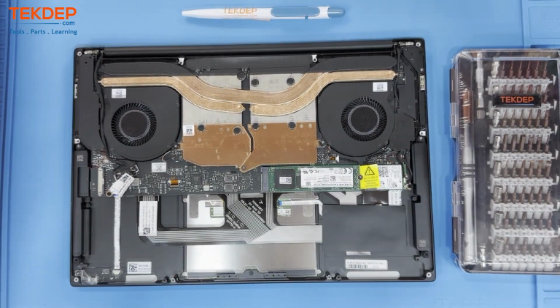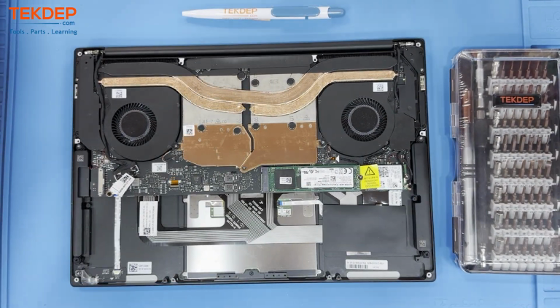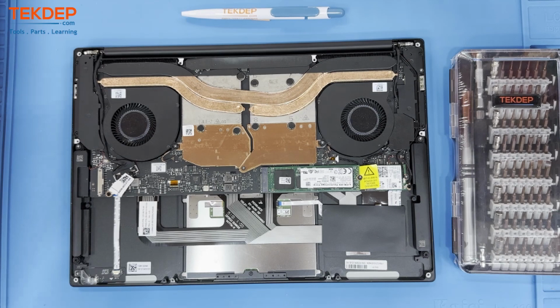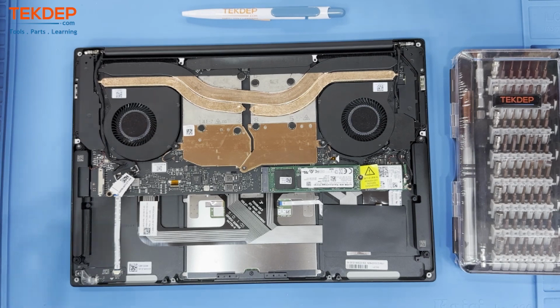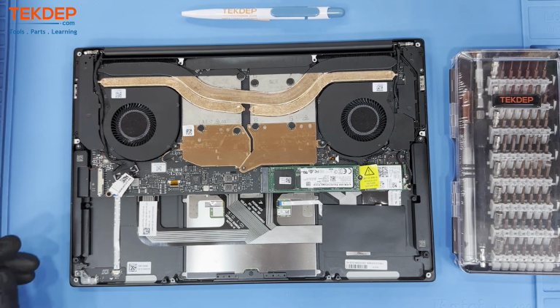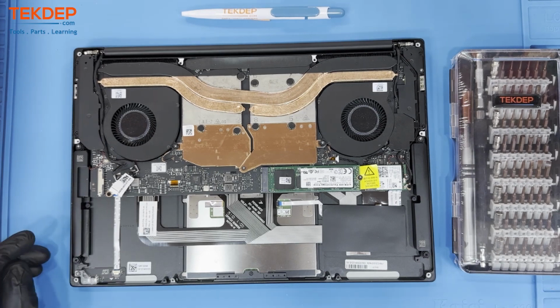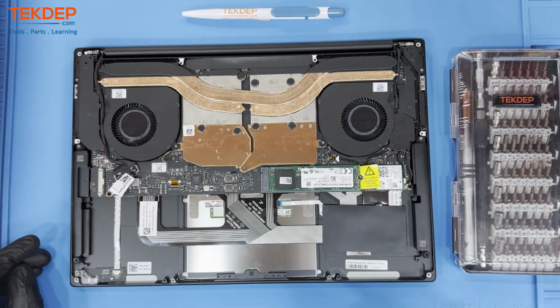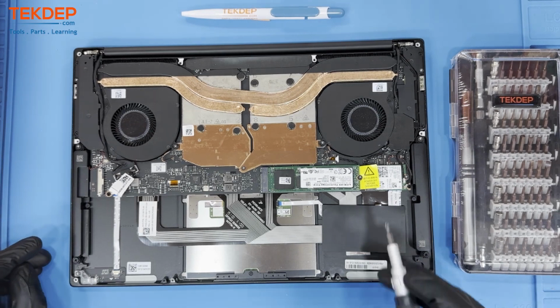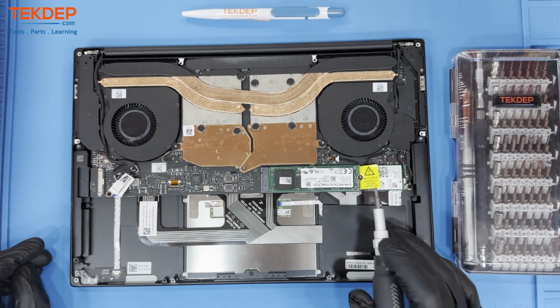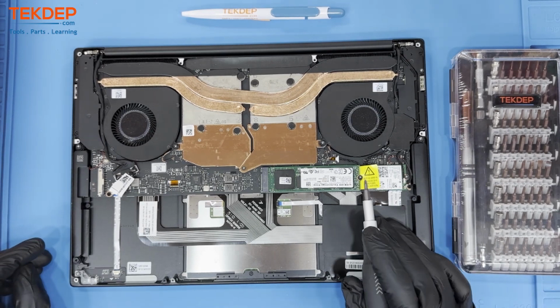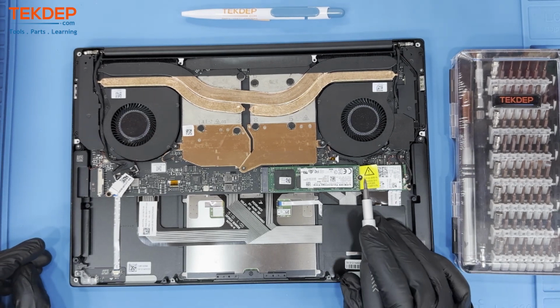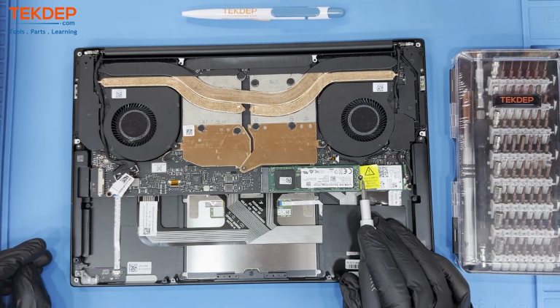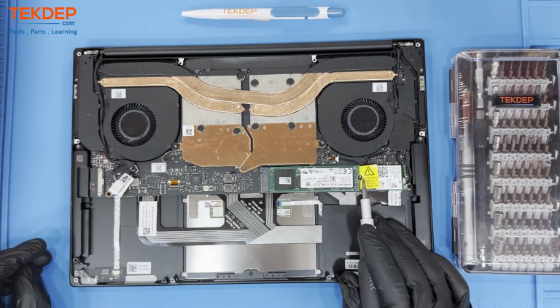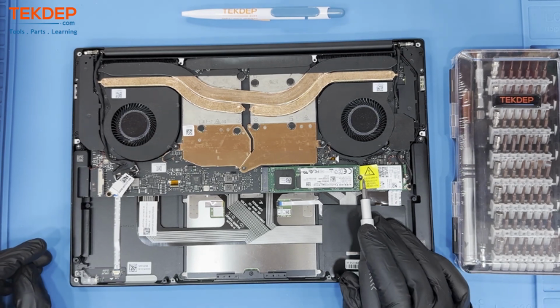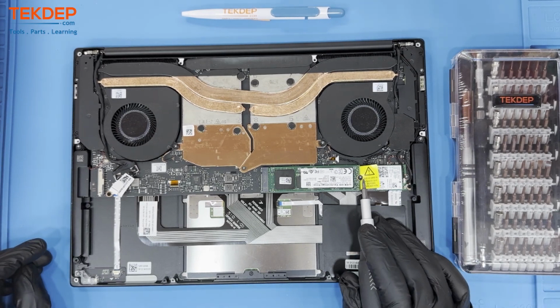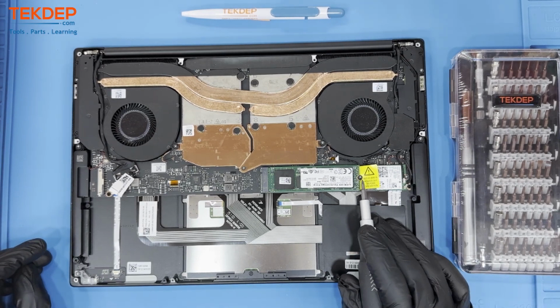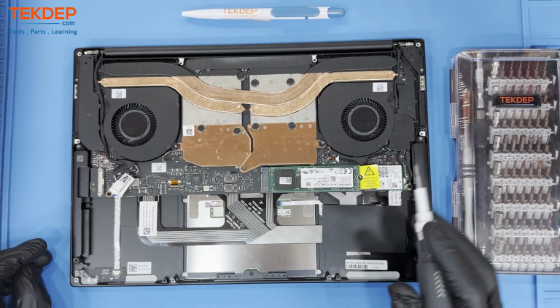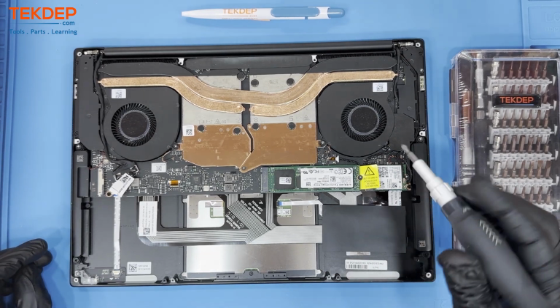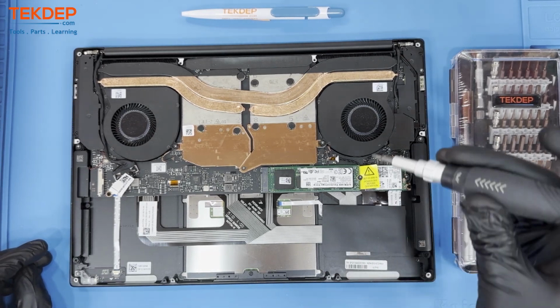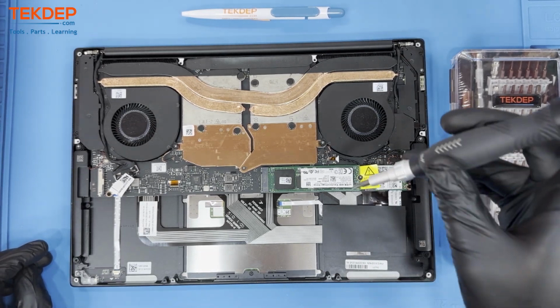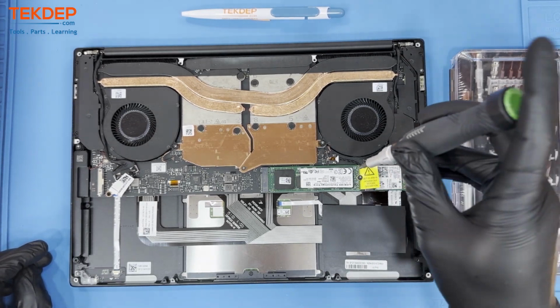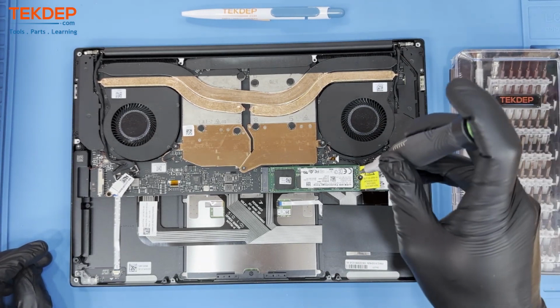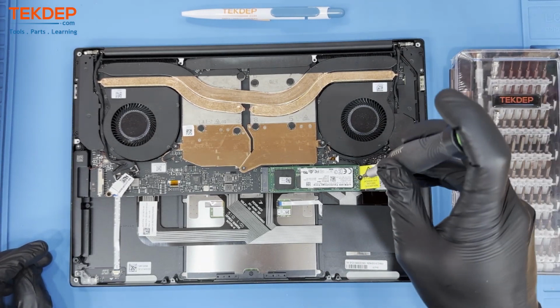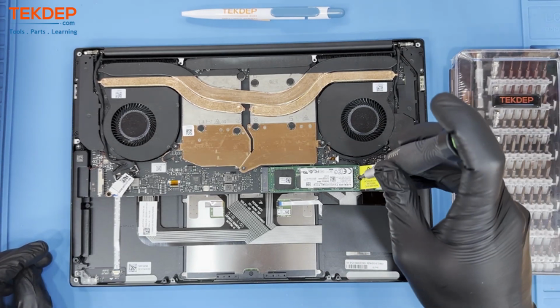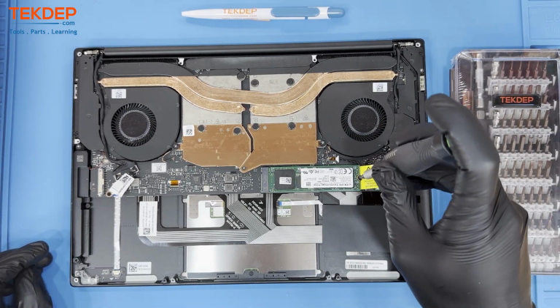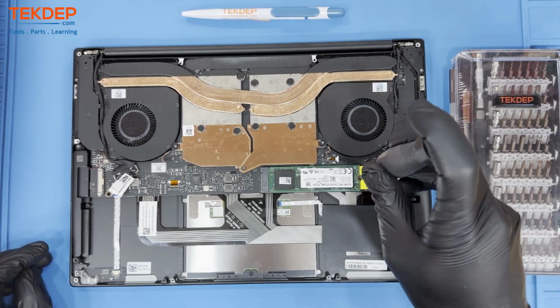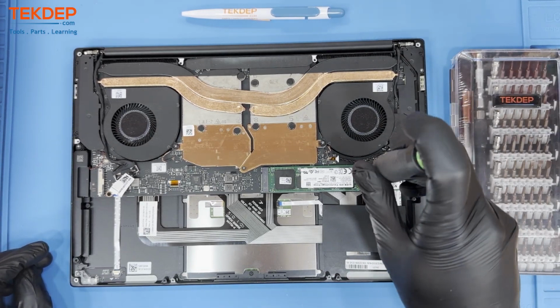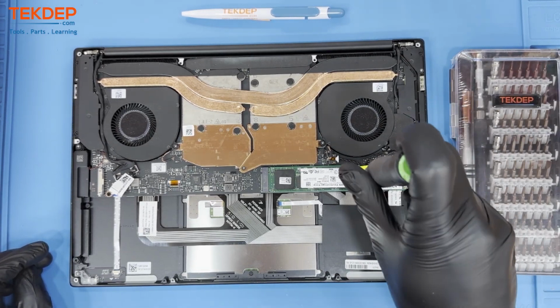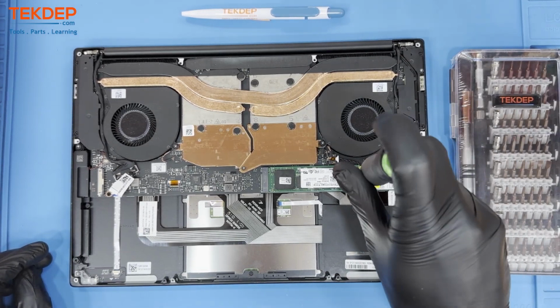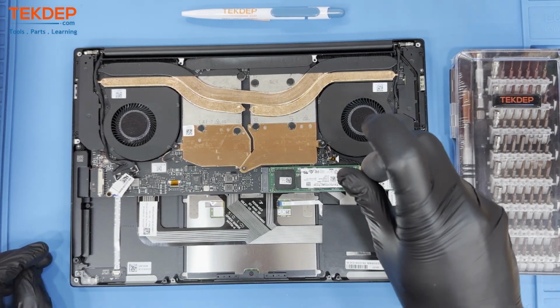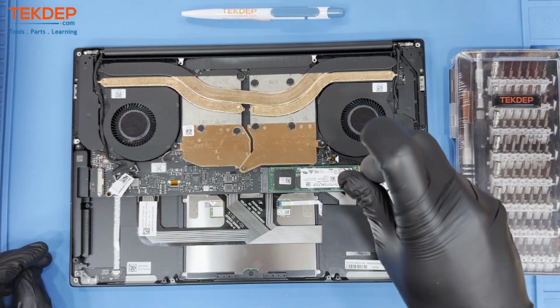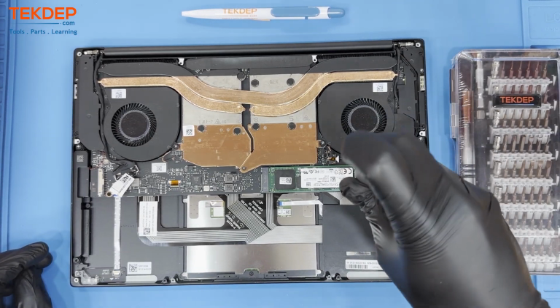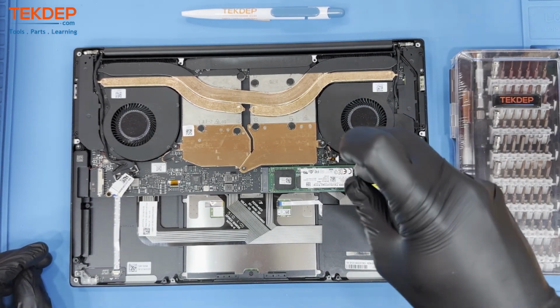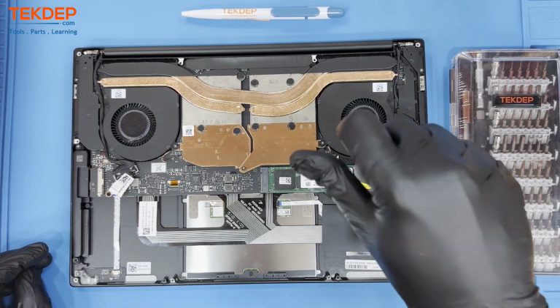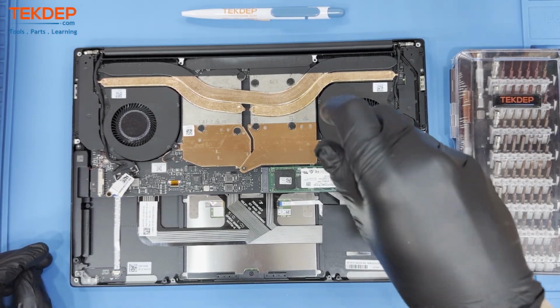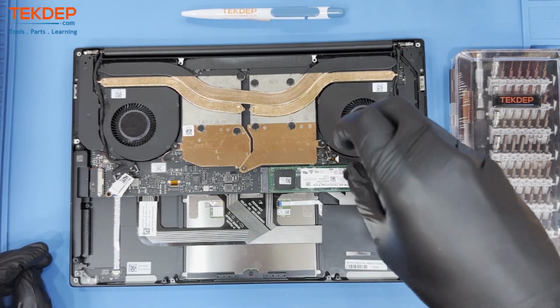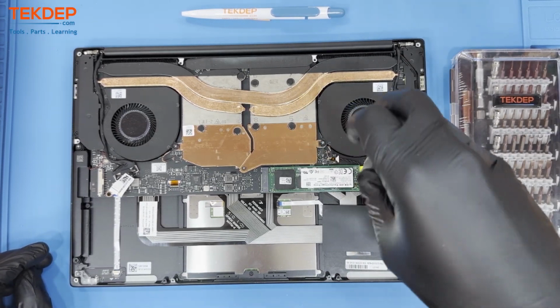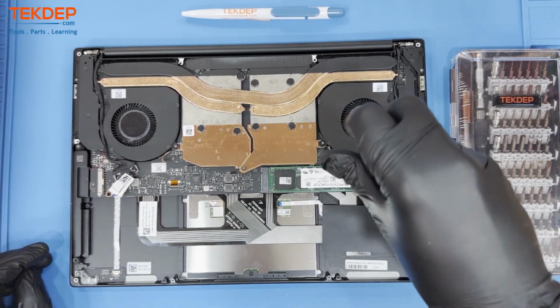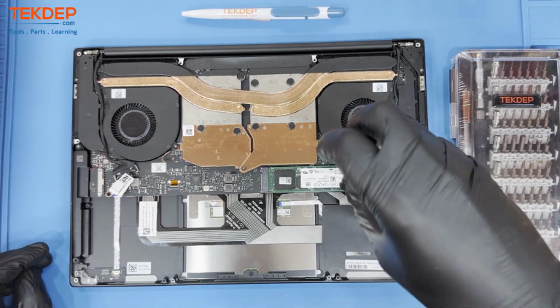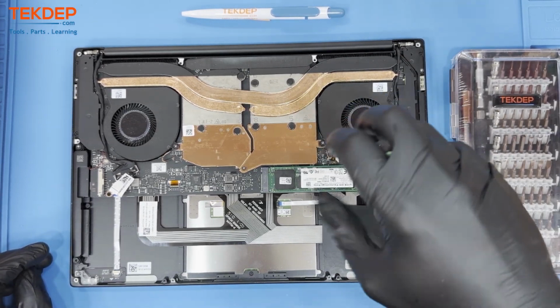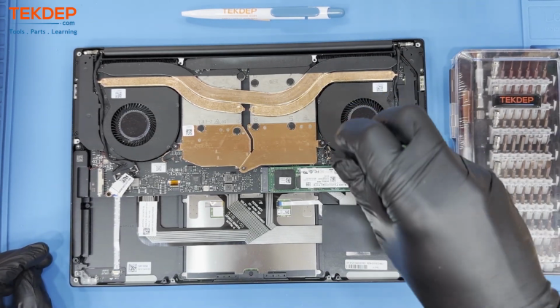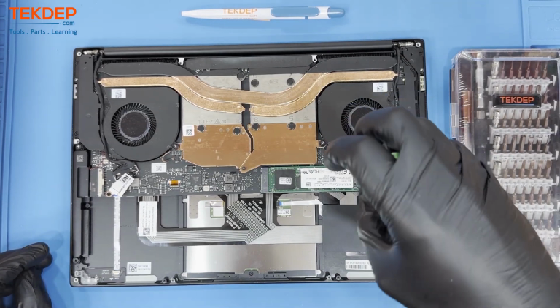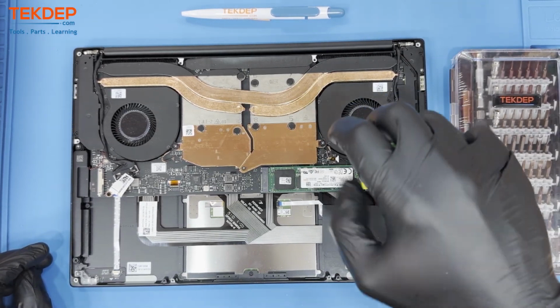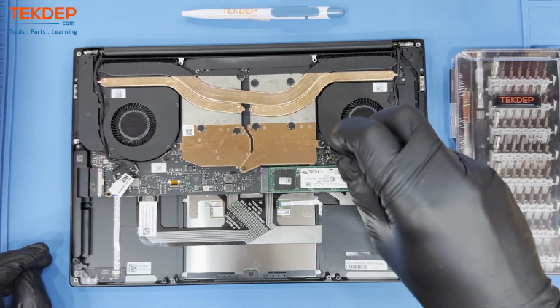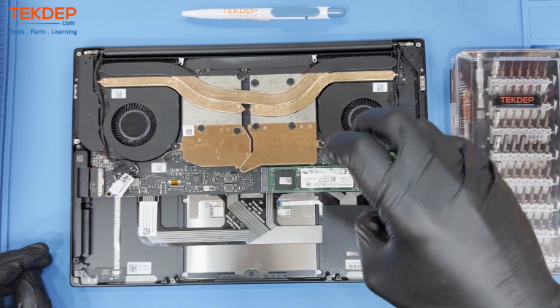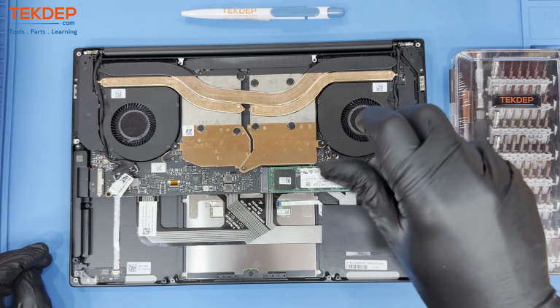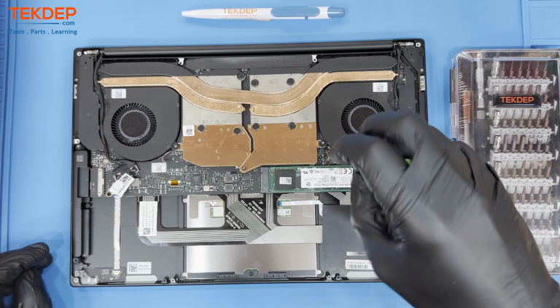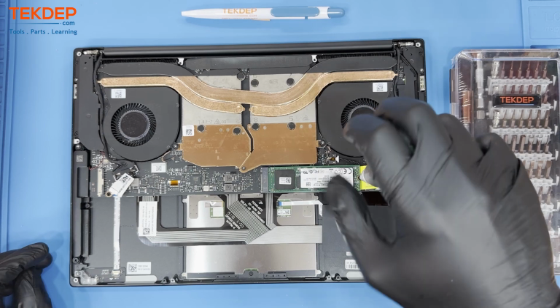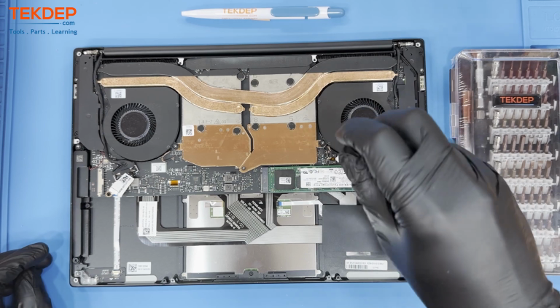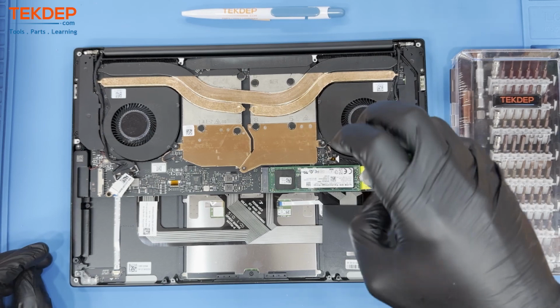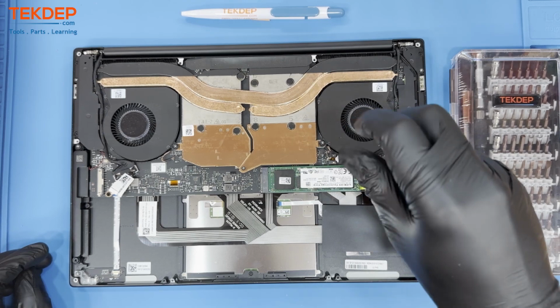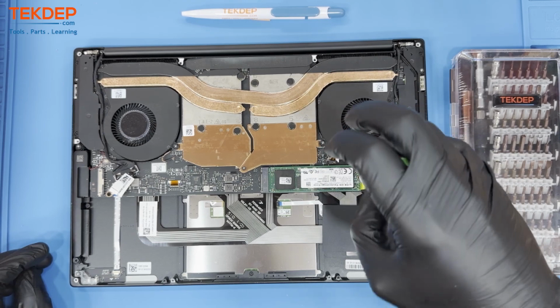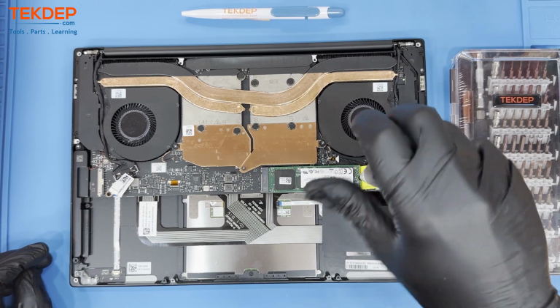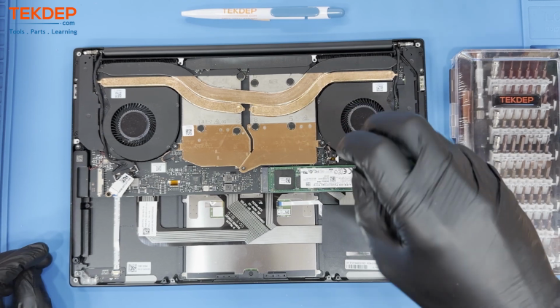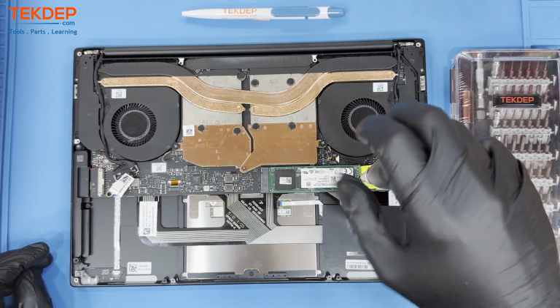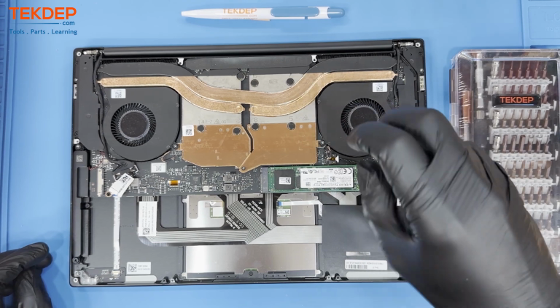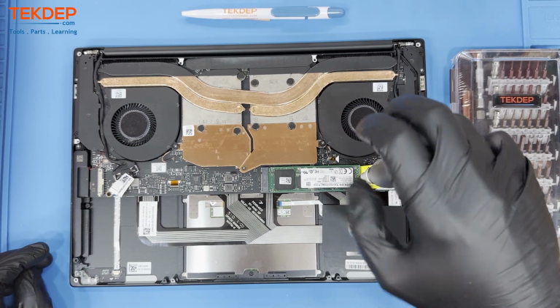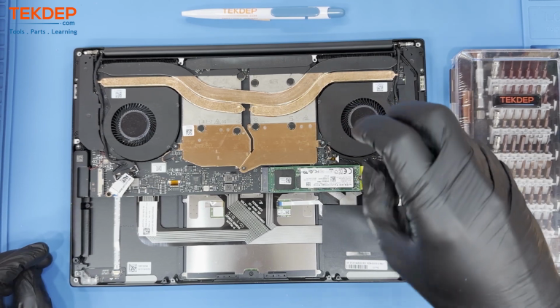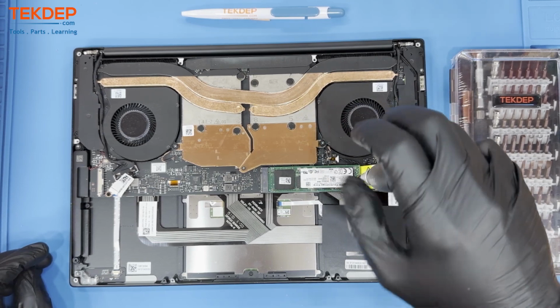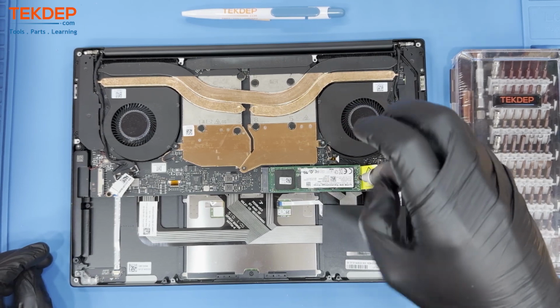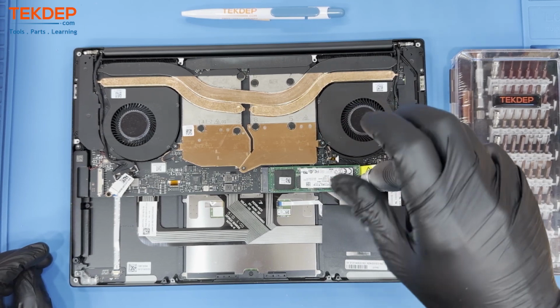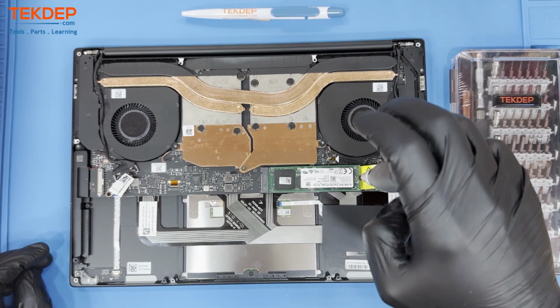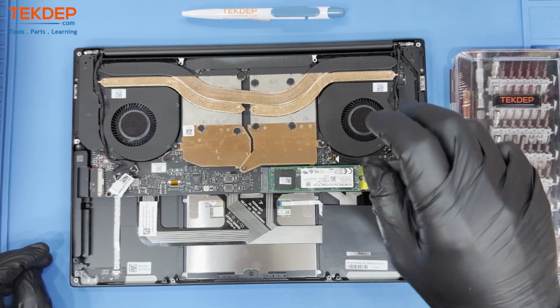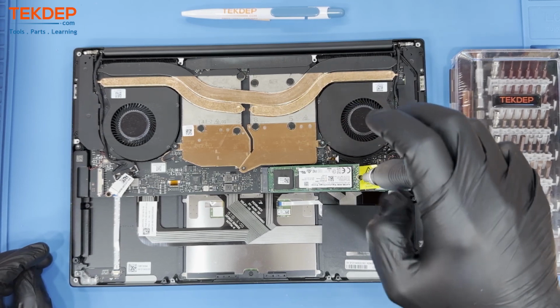Unlatch the connector. To remove the M.2 SSD, first unfasten the screw holding the drive down, then slide the drive out of its slot.